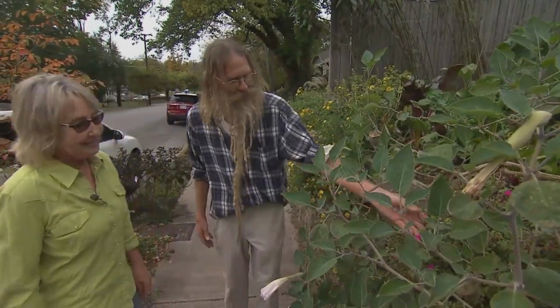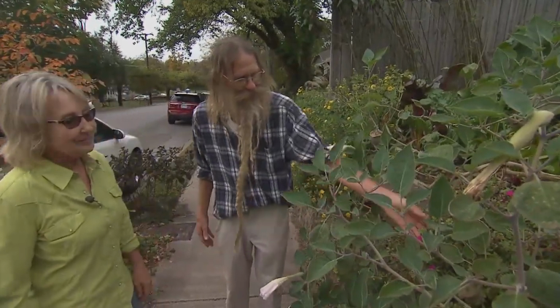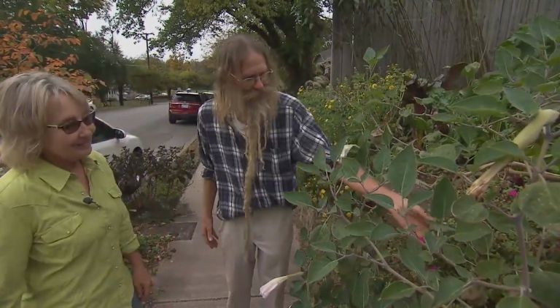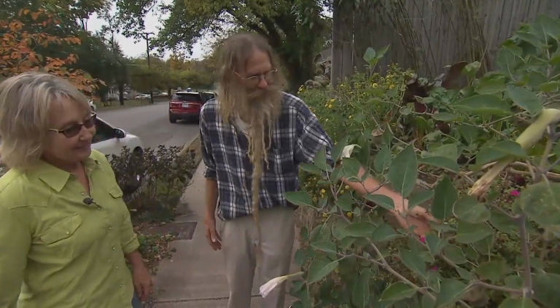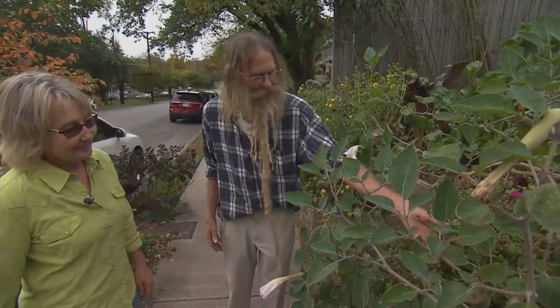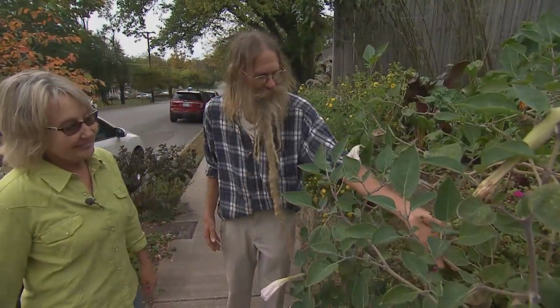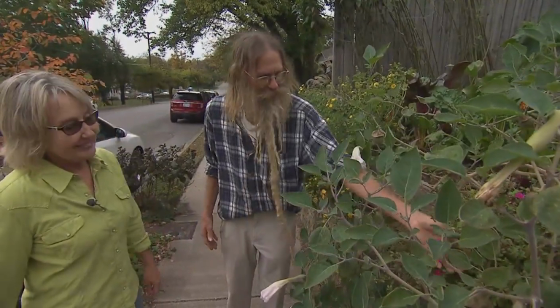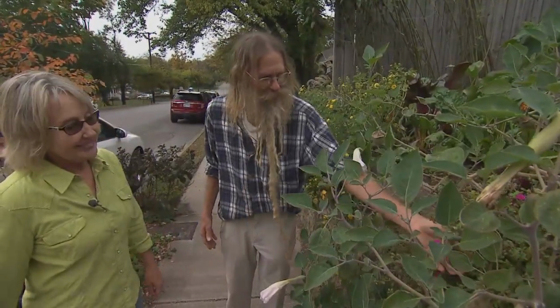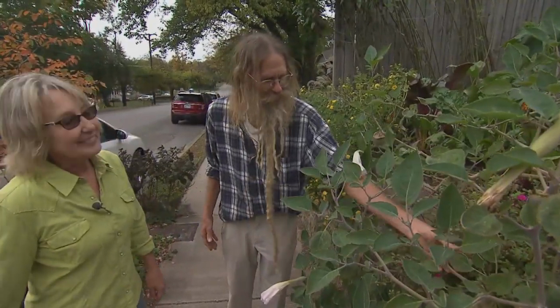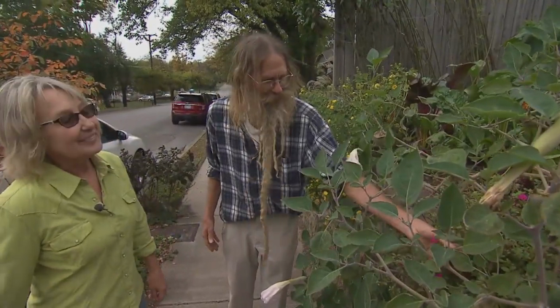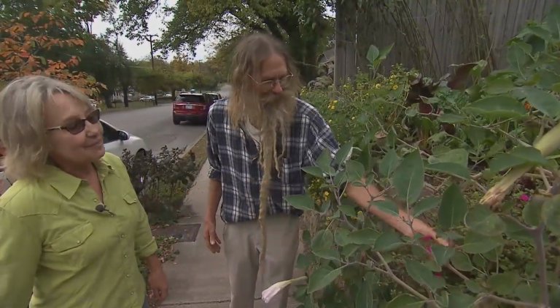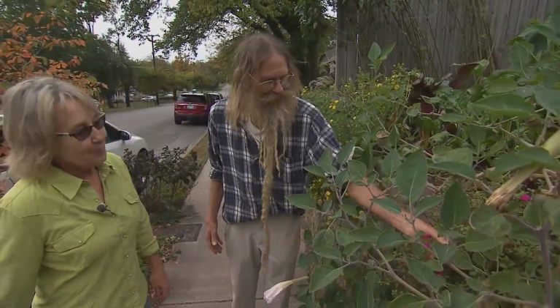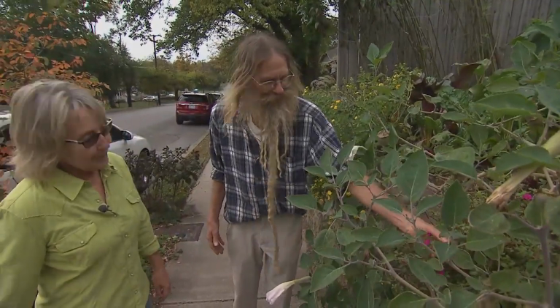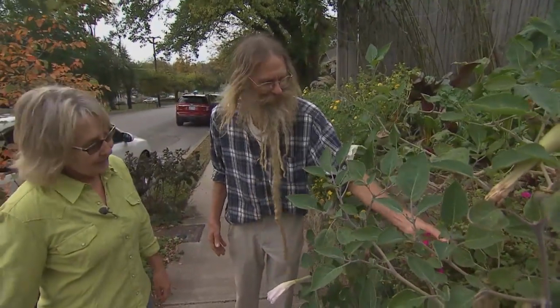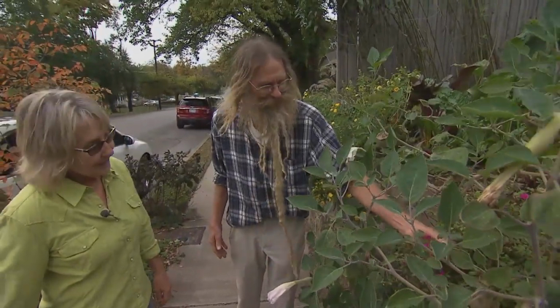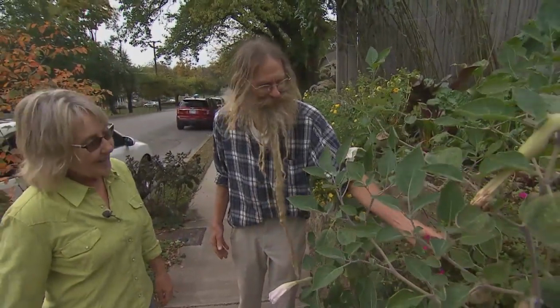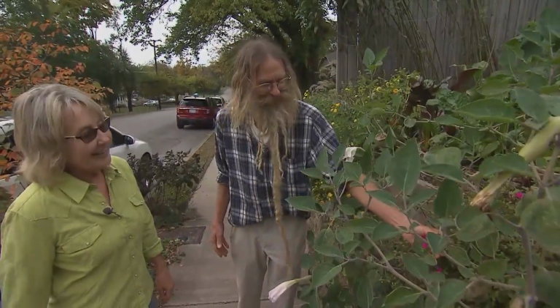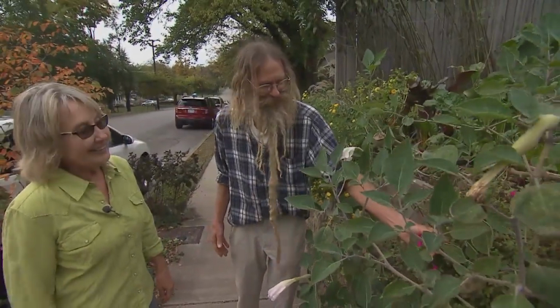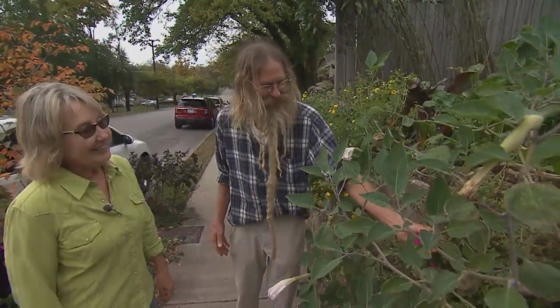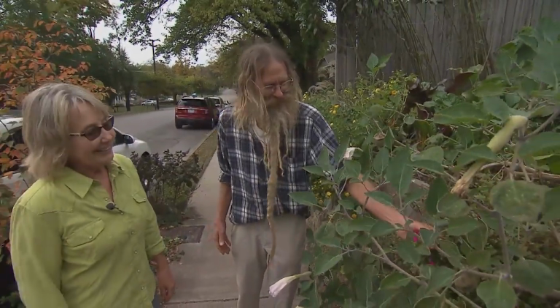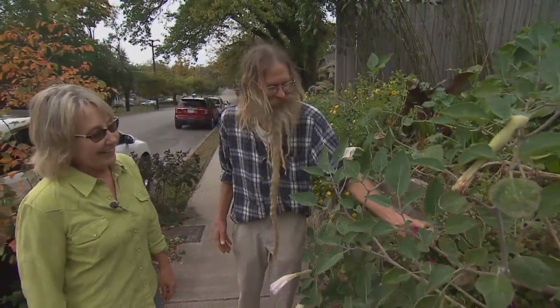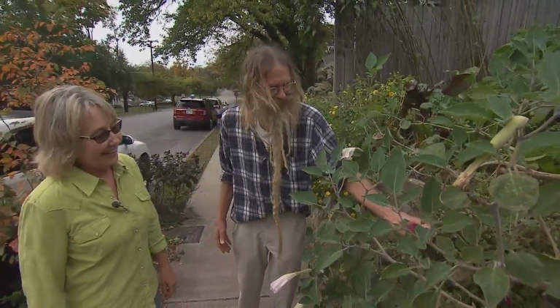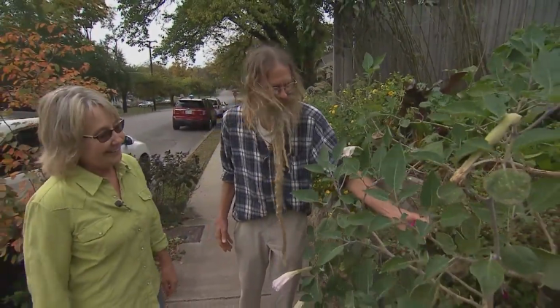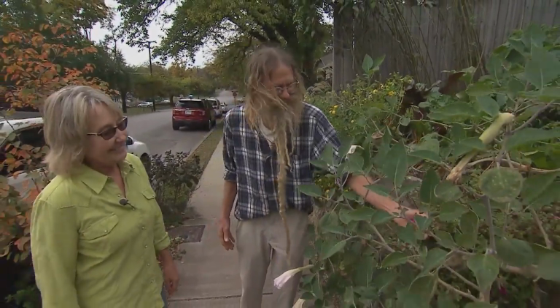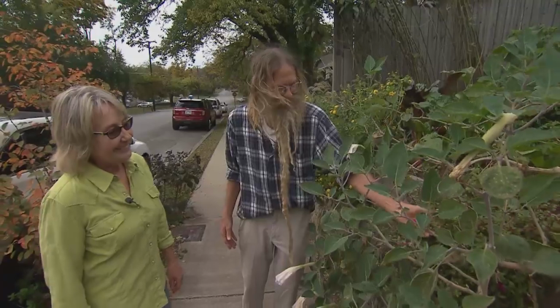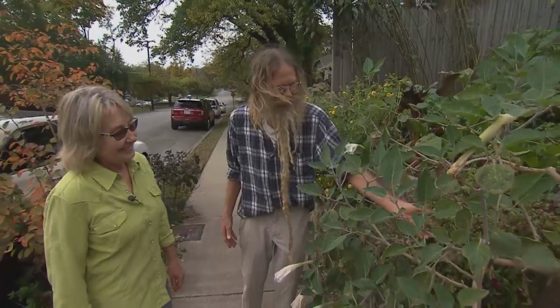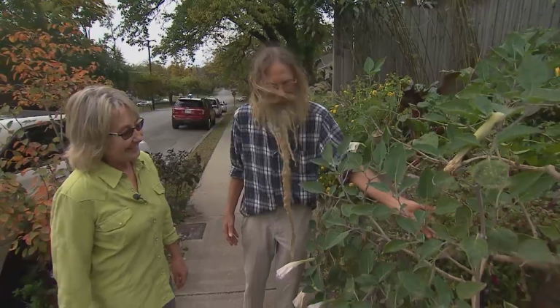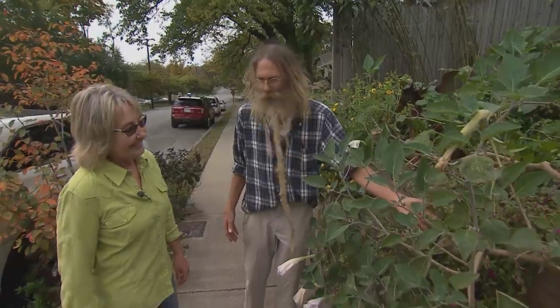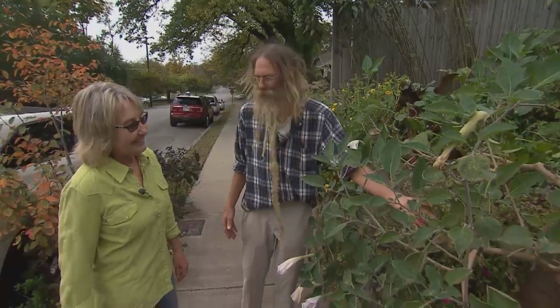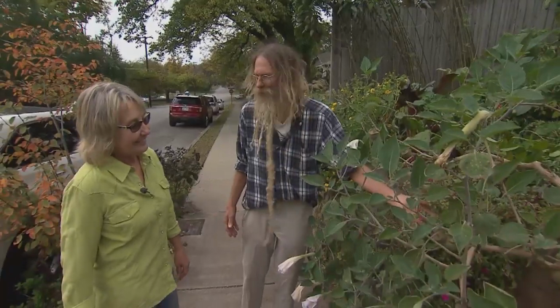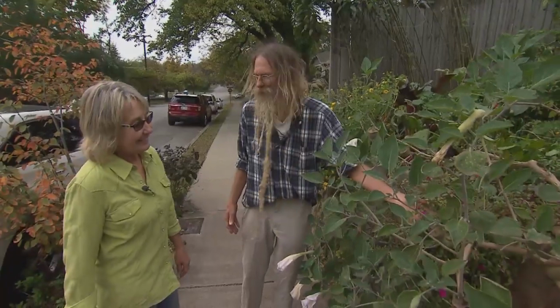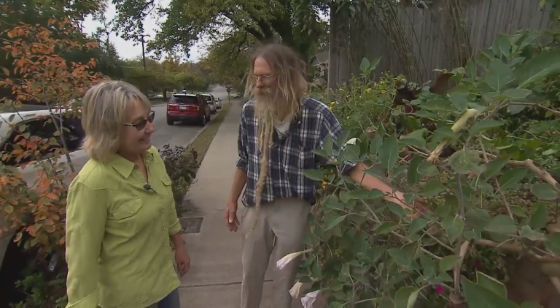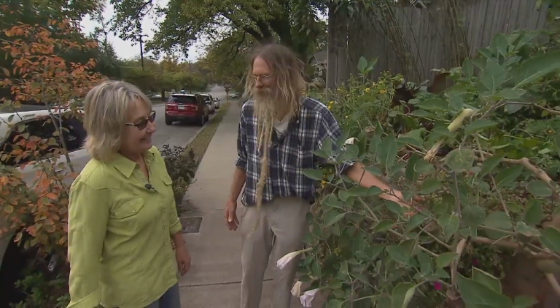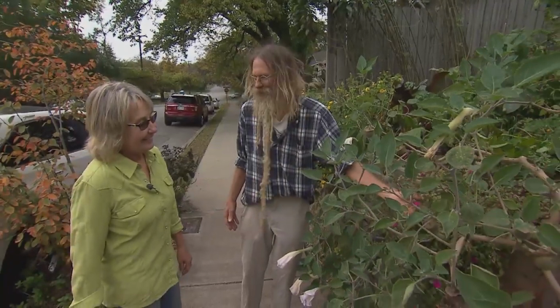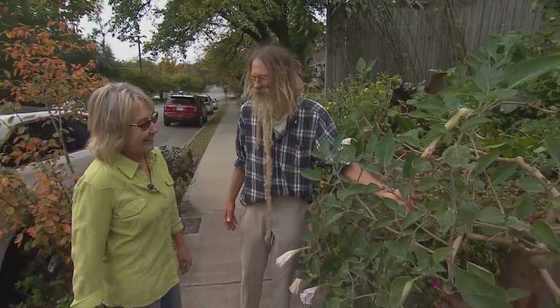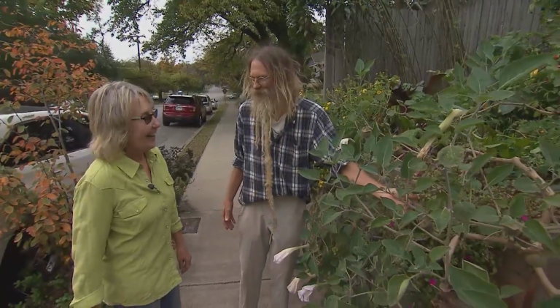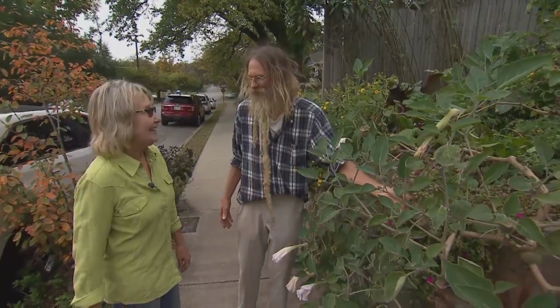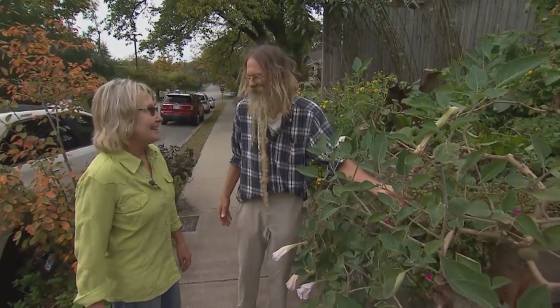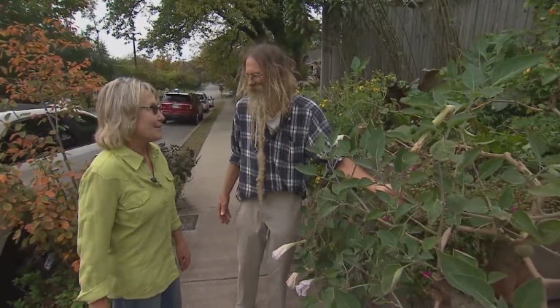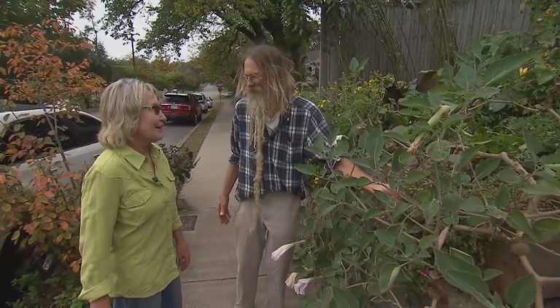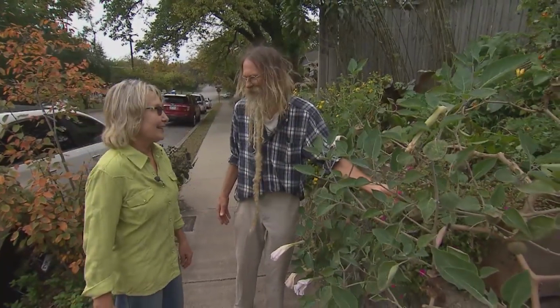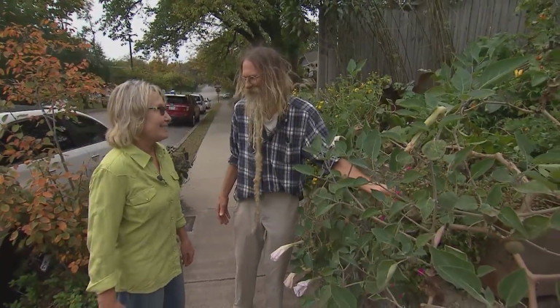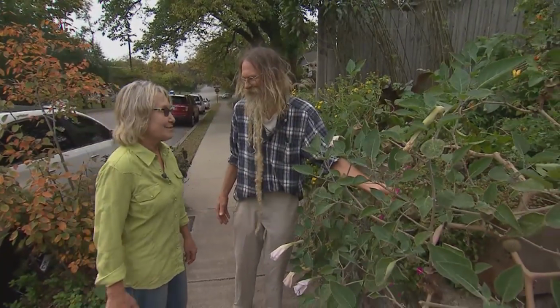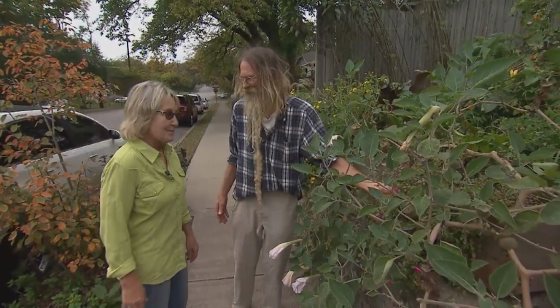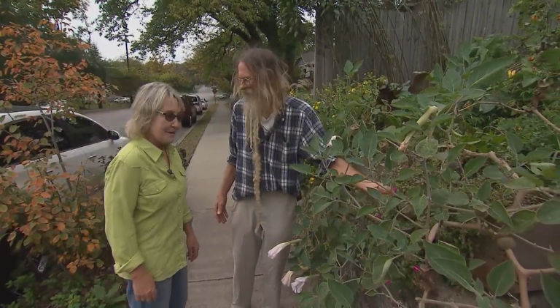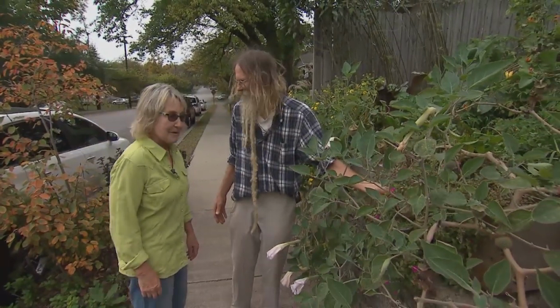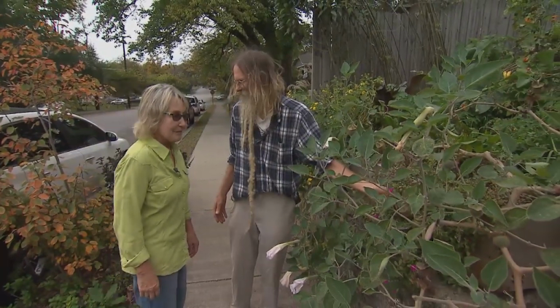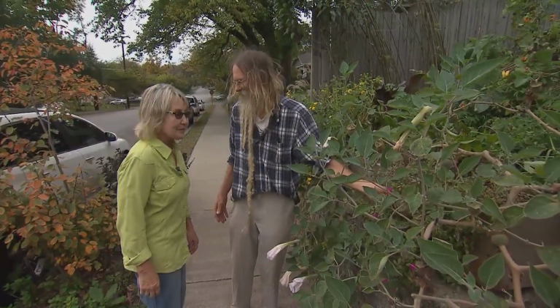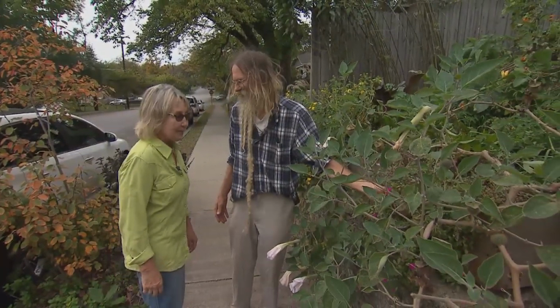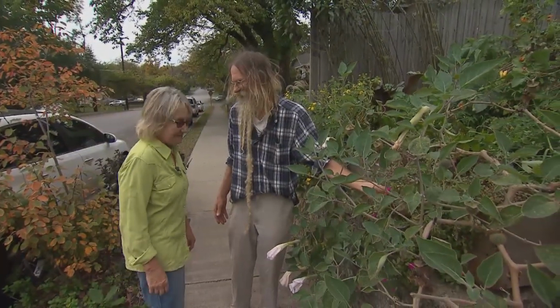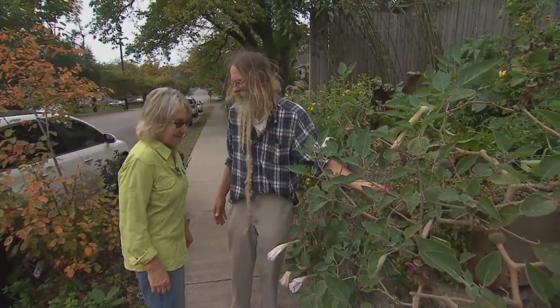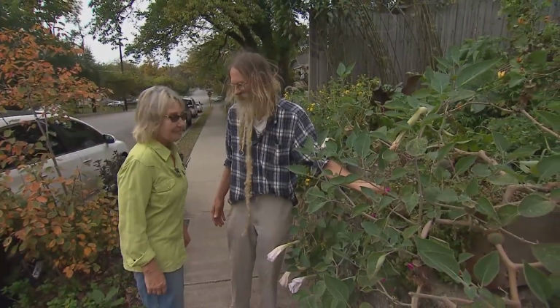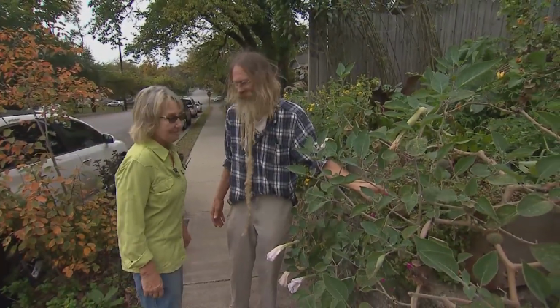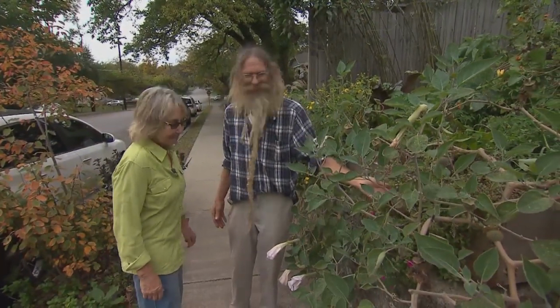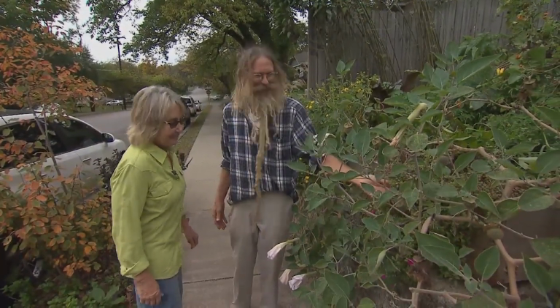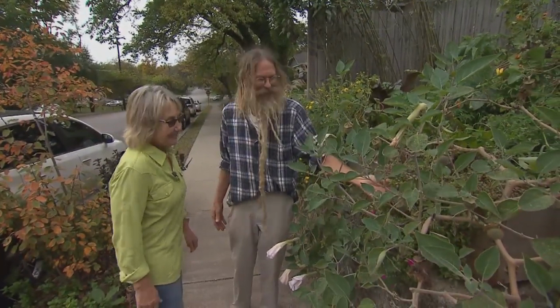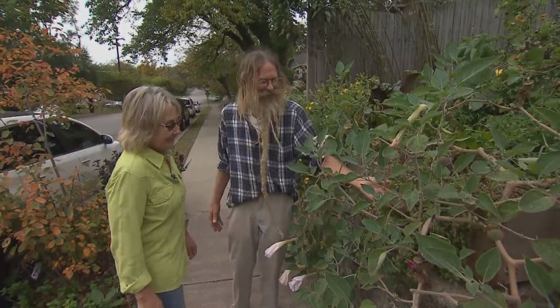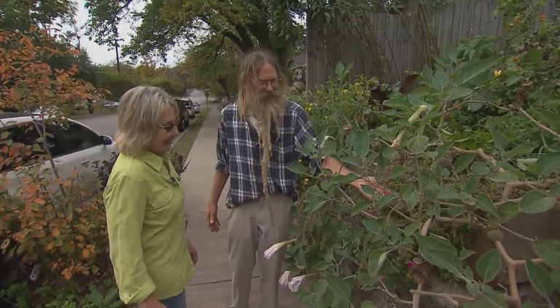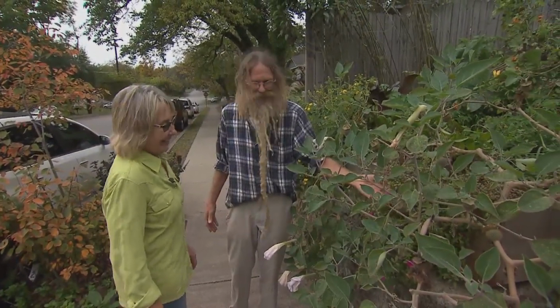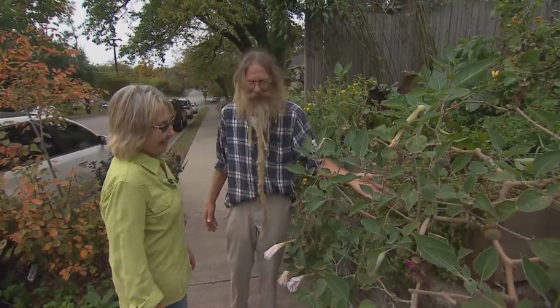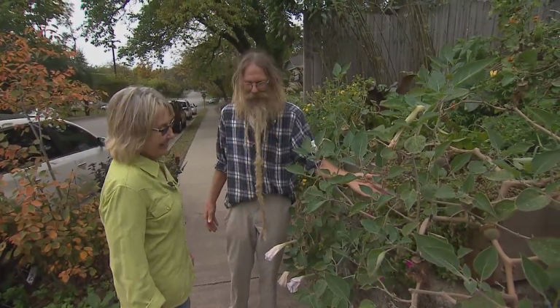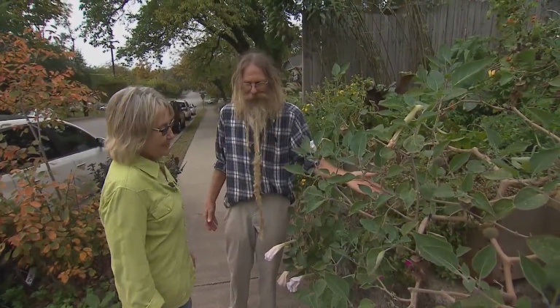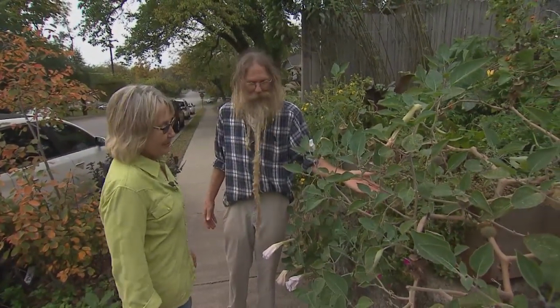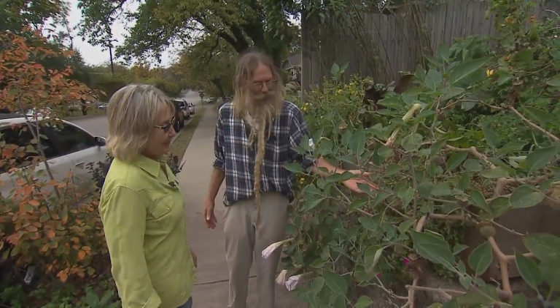Oh, some of that portulaca! Portulaca — yeah, that's an old-fashioned plant. My mom's favorite. Yeah, that's a beauty.